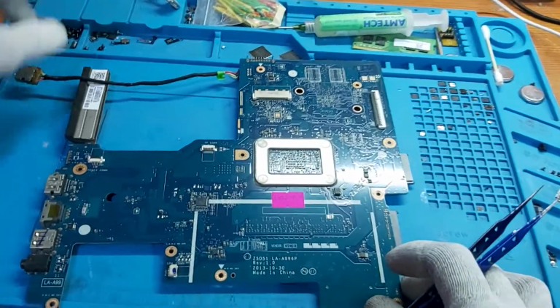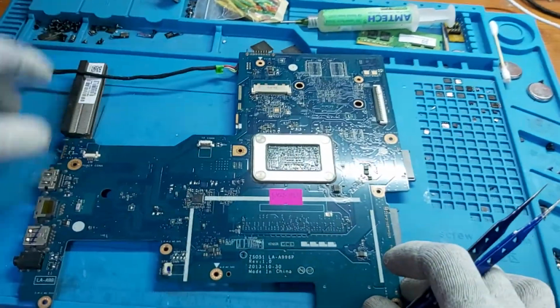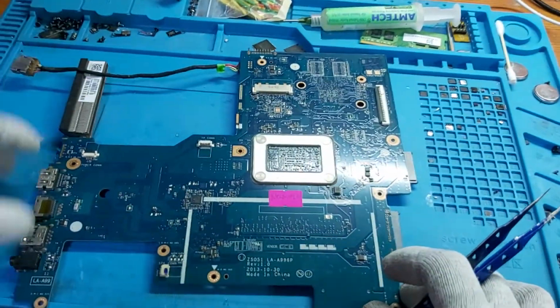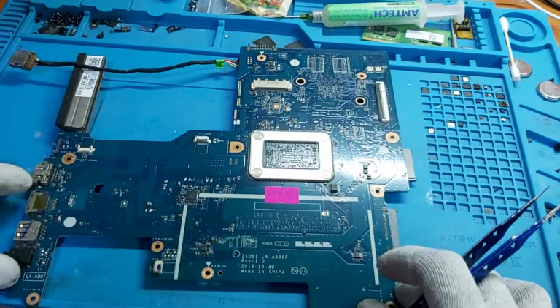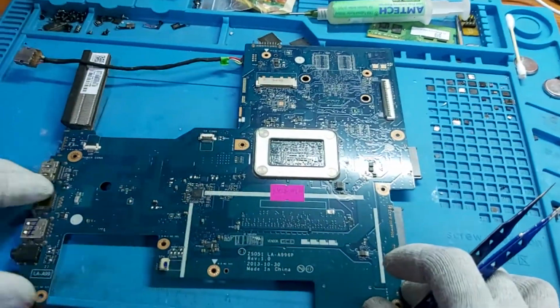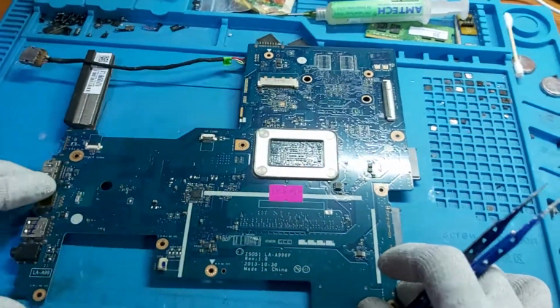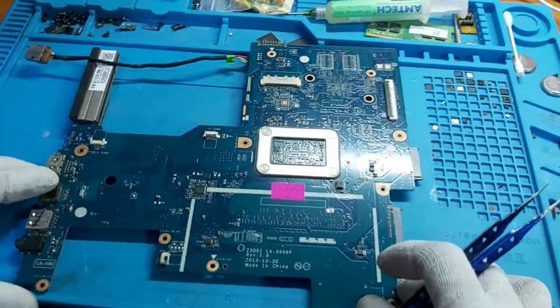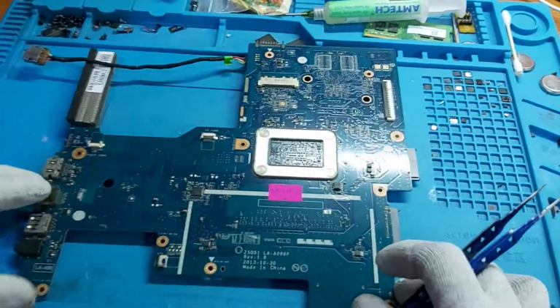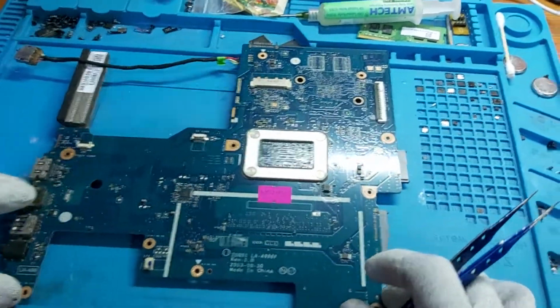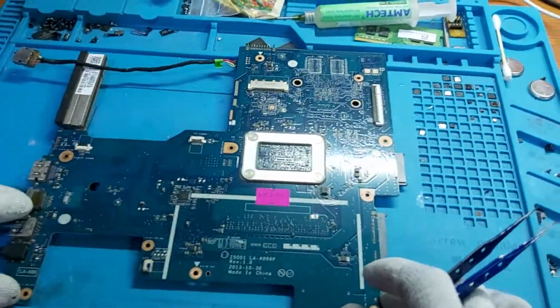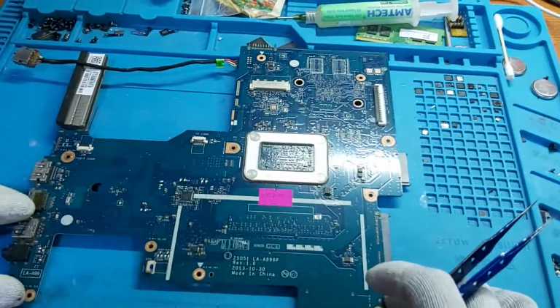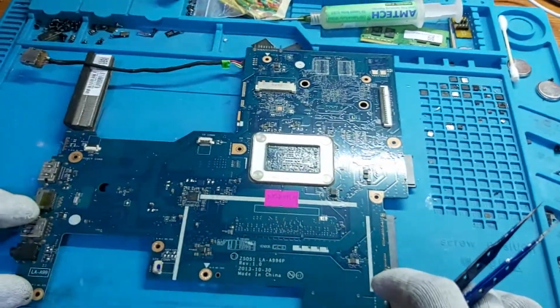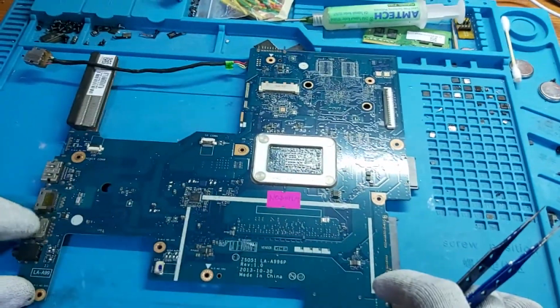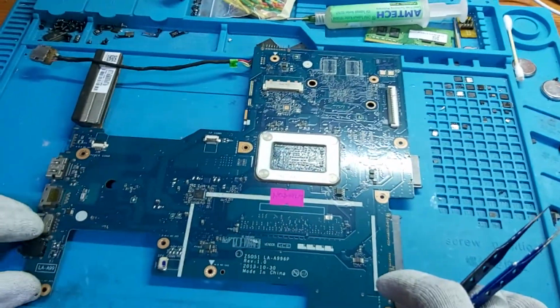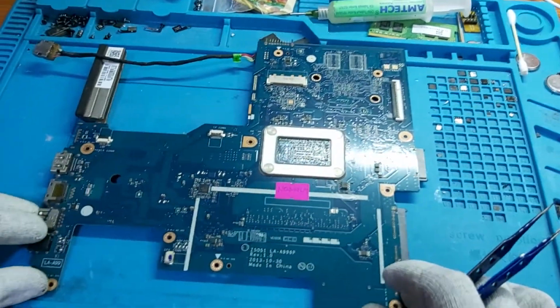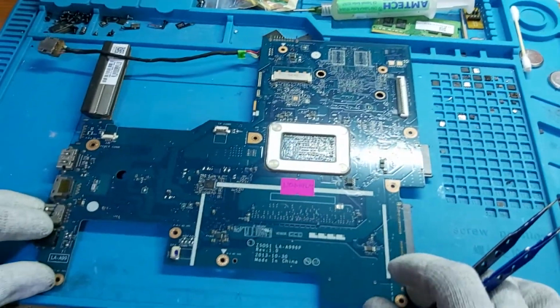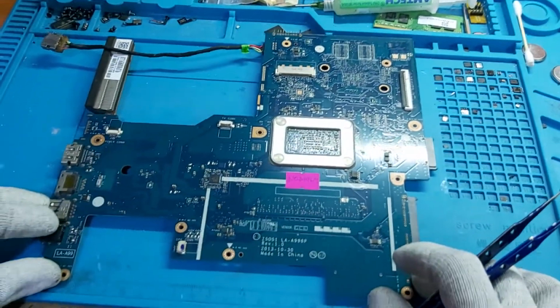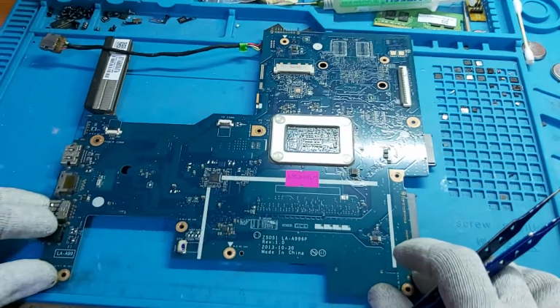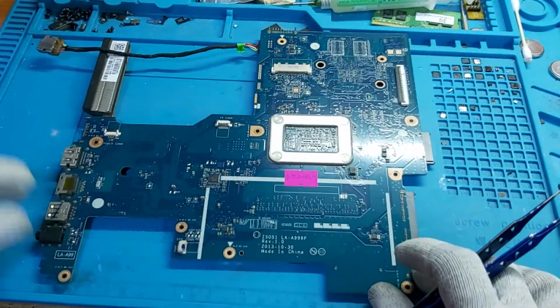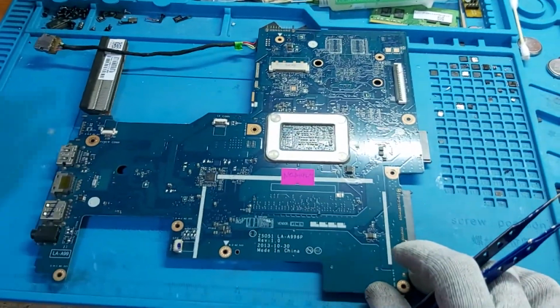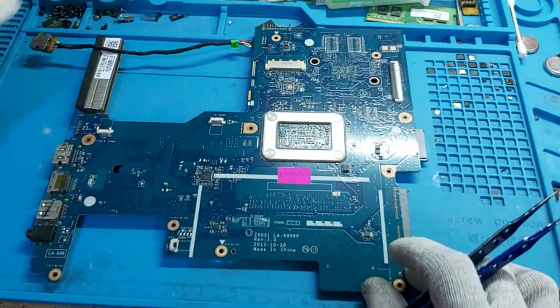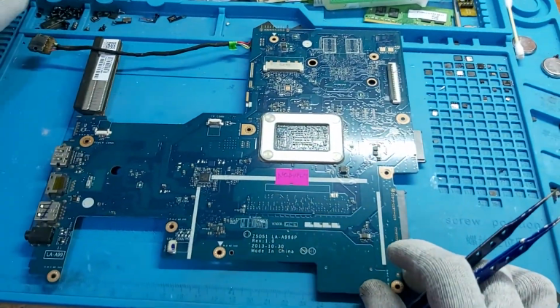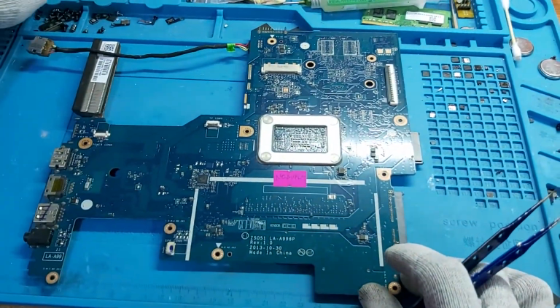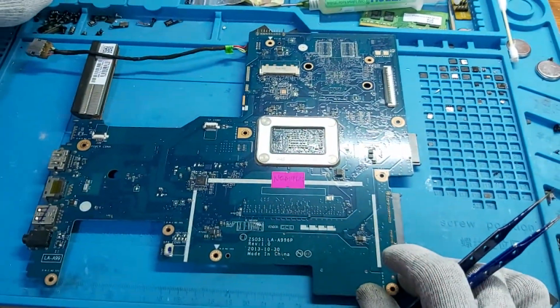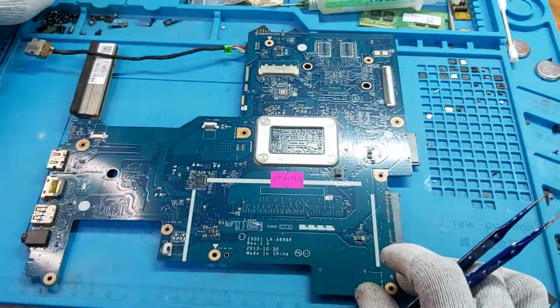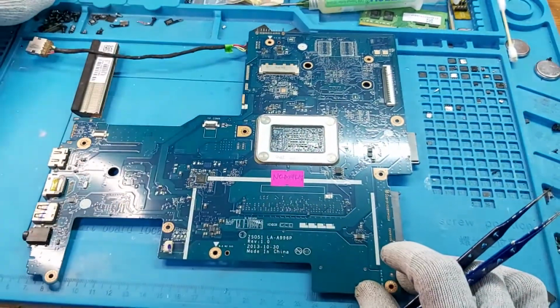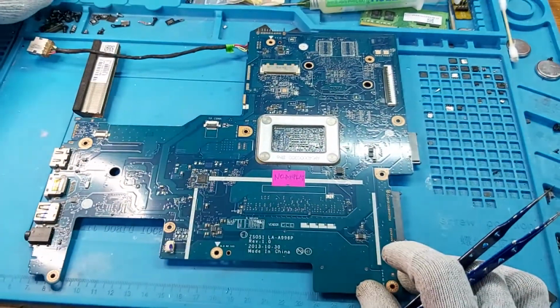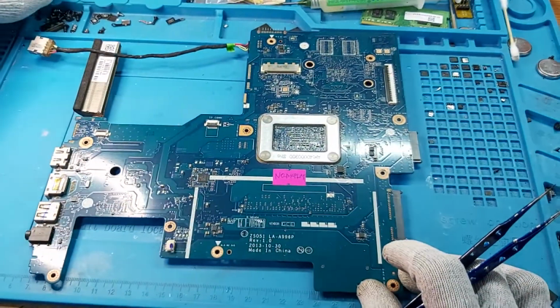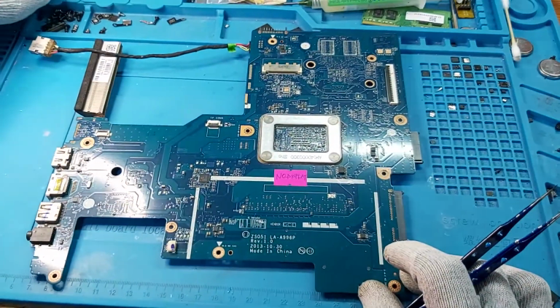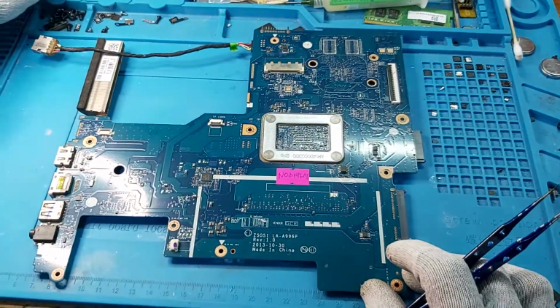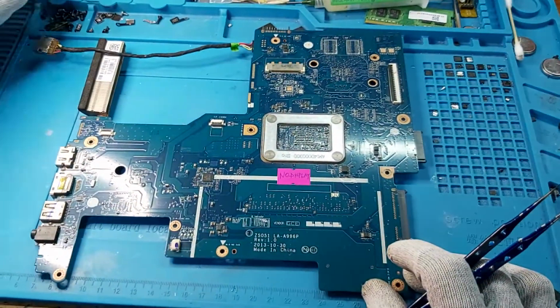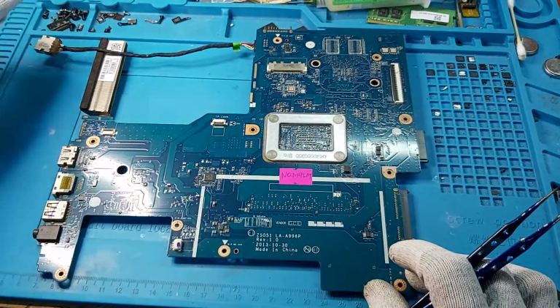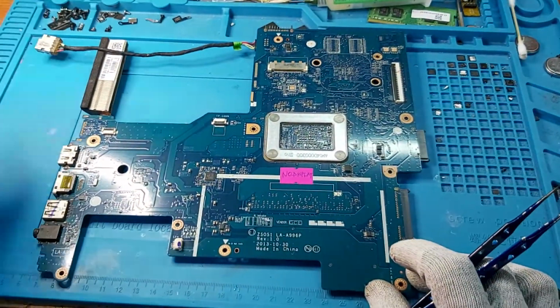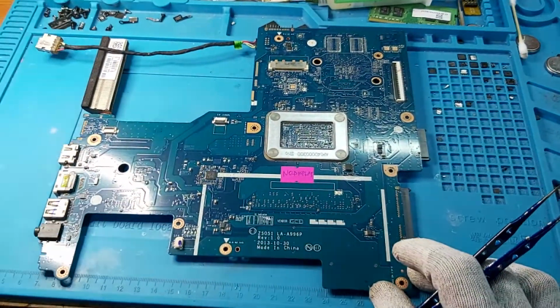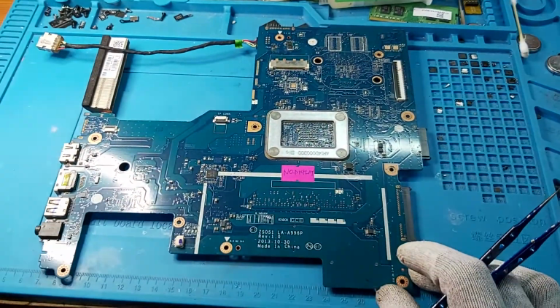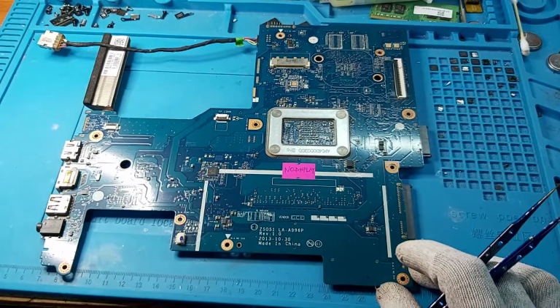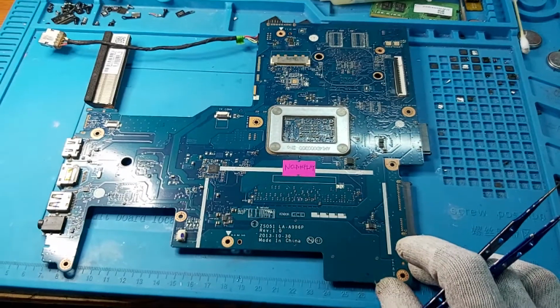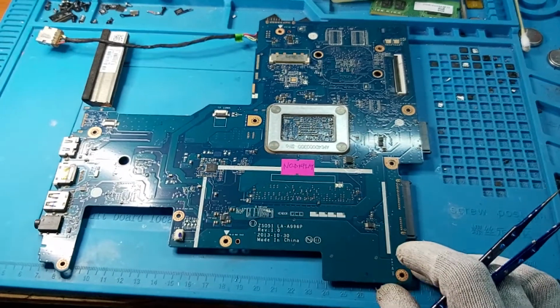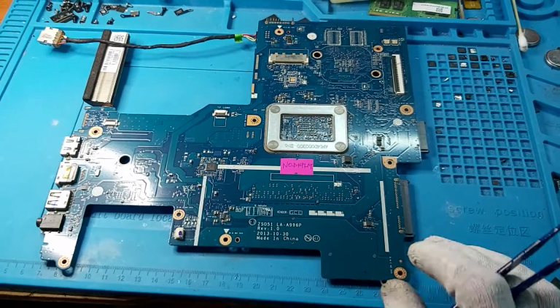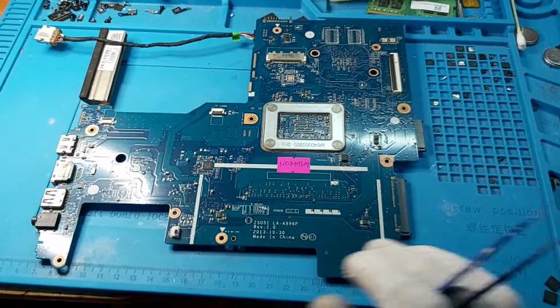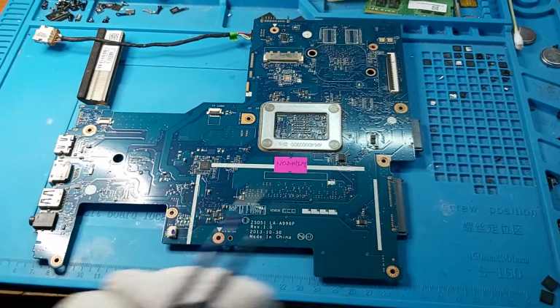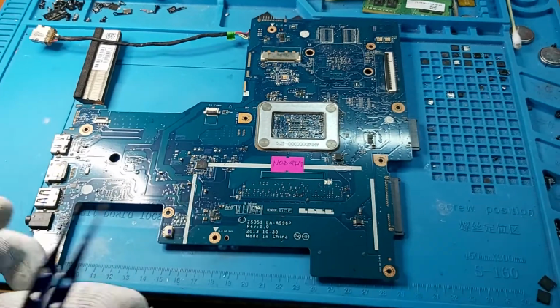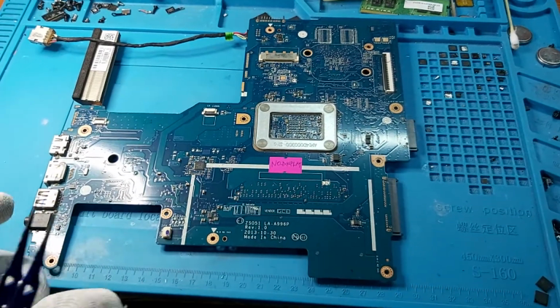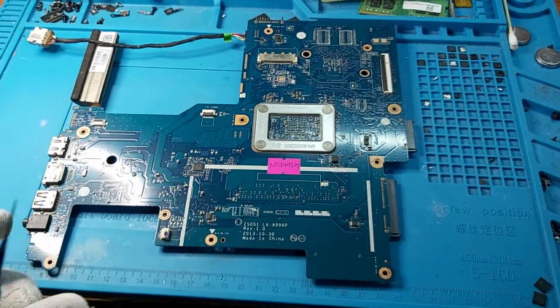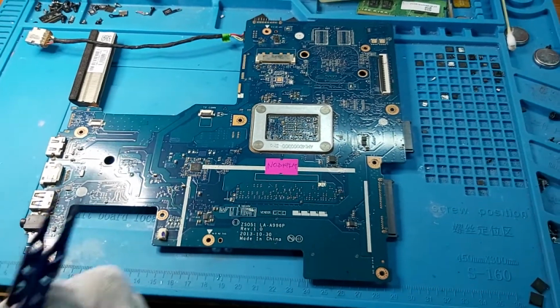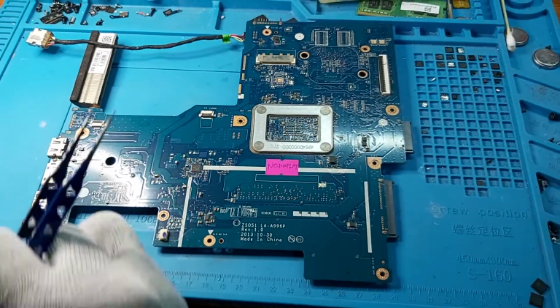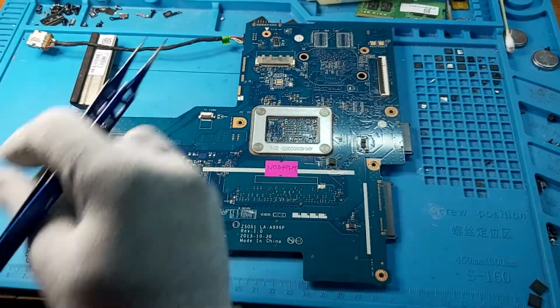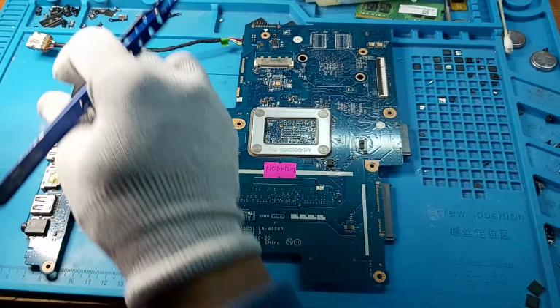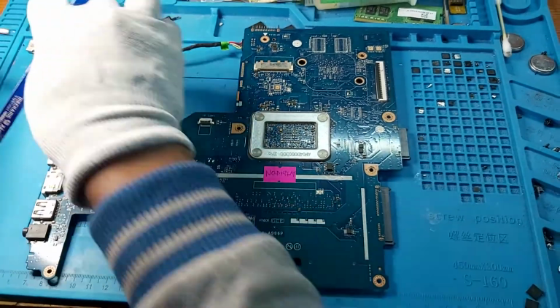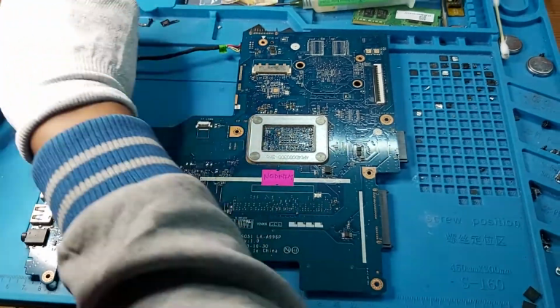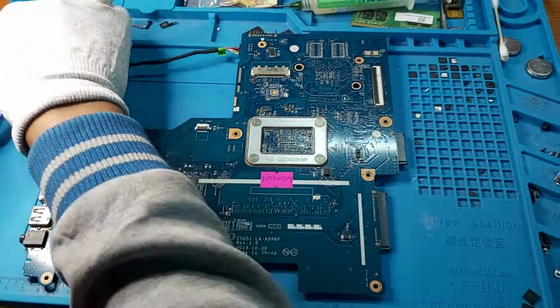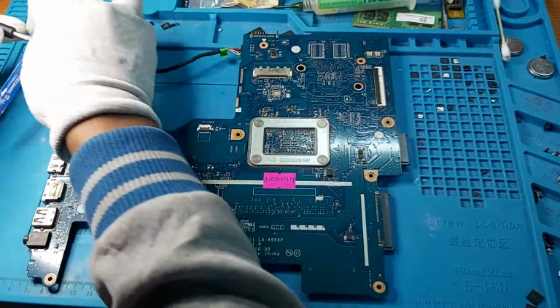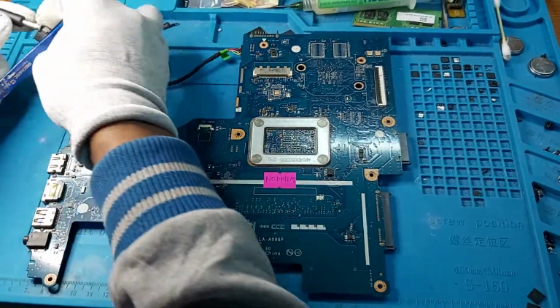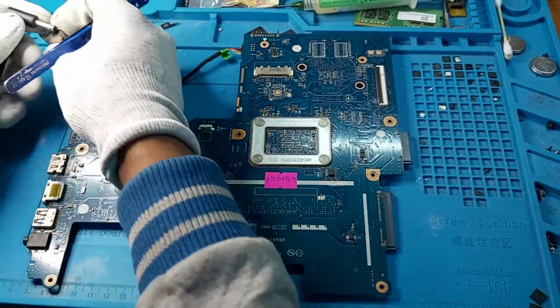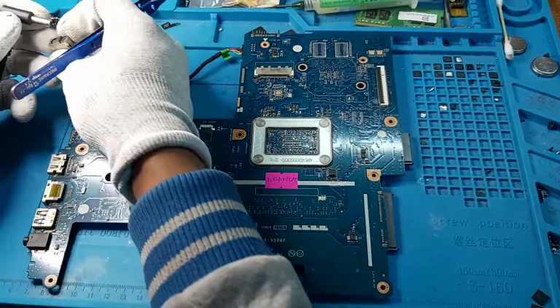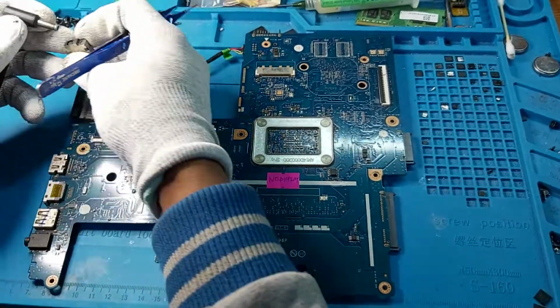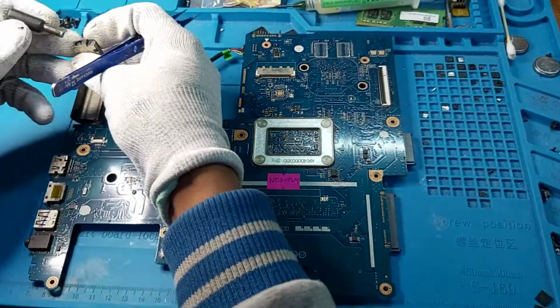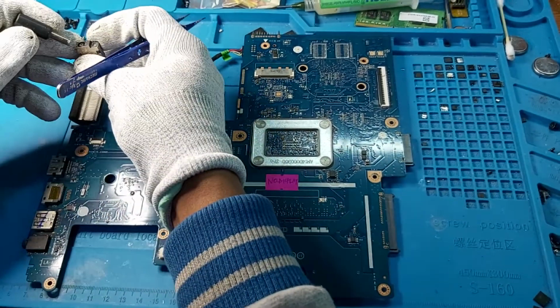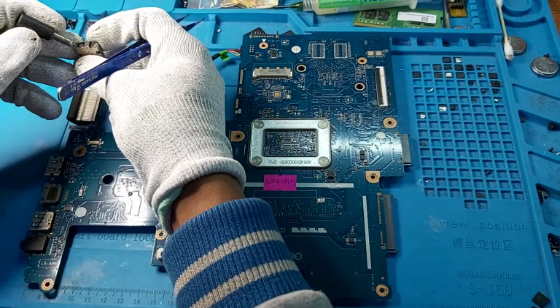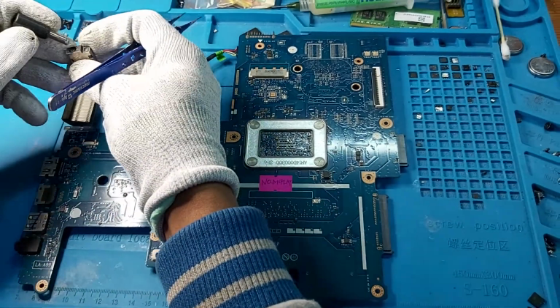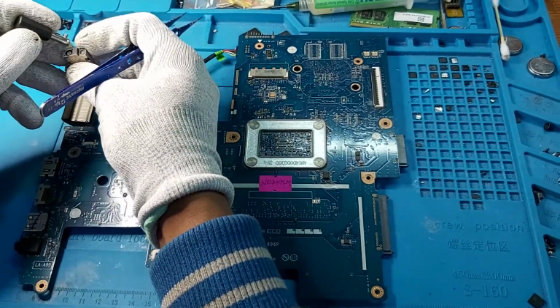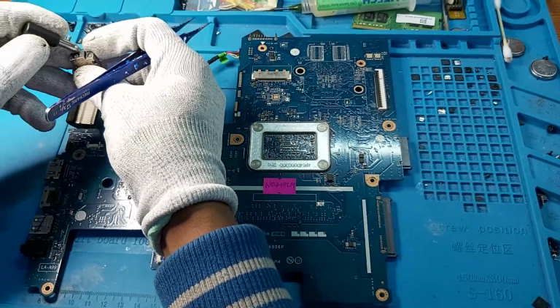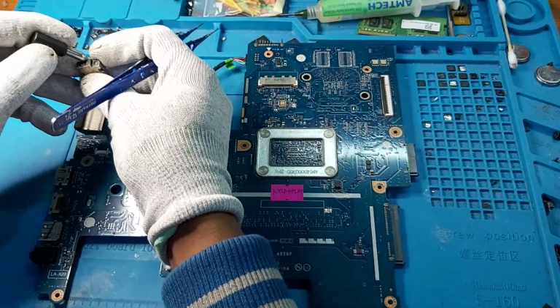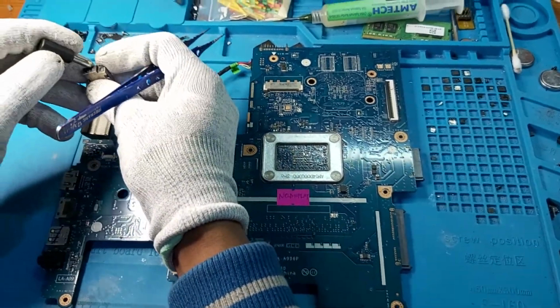Okay, there you go — a bit tough, like that. Motherboard removed from the case.